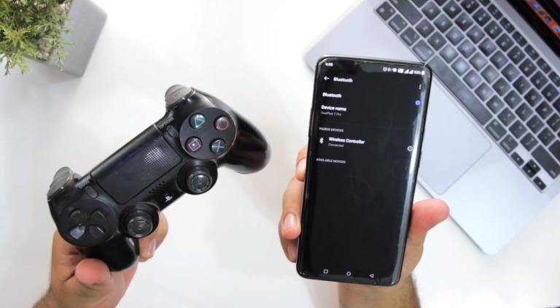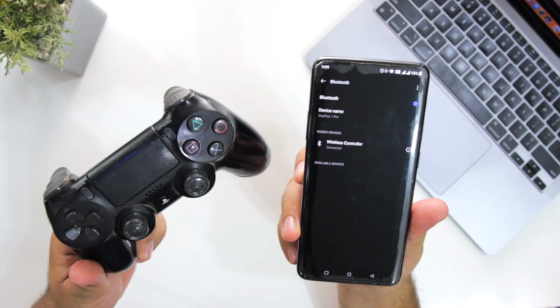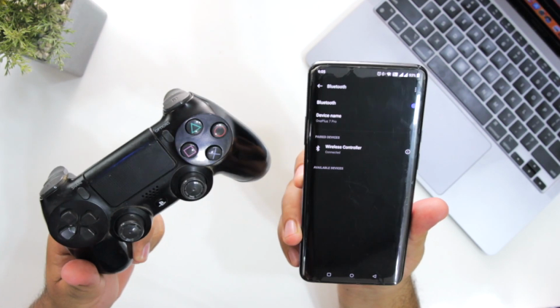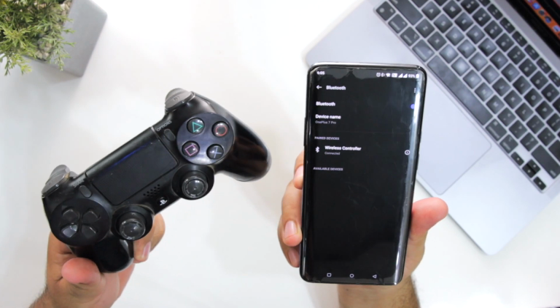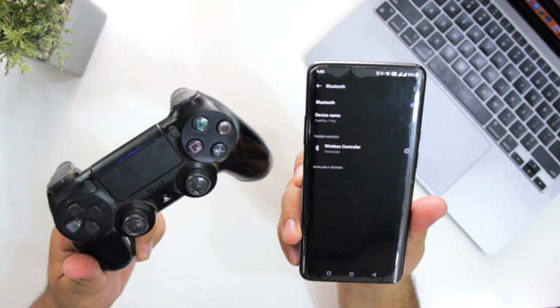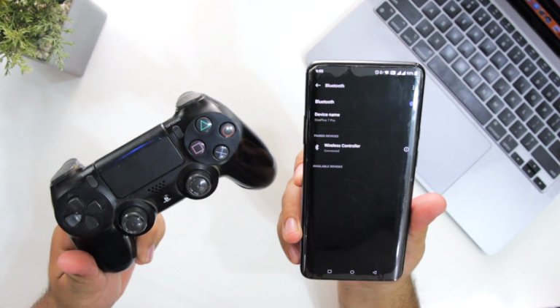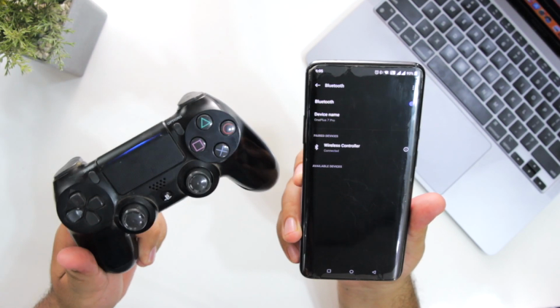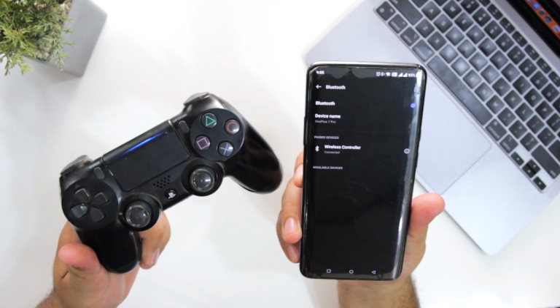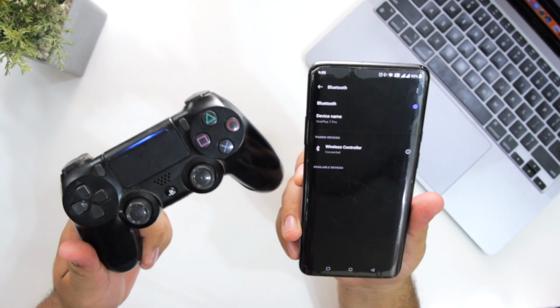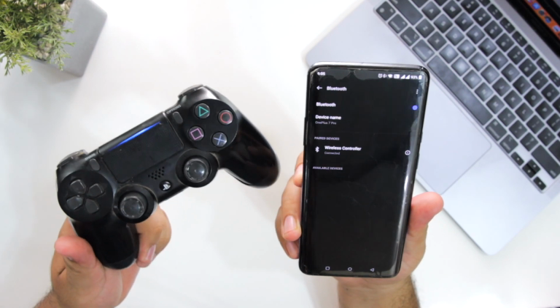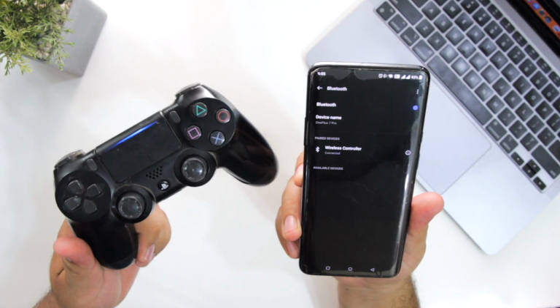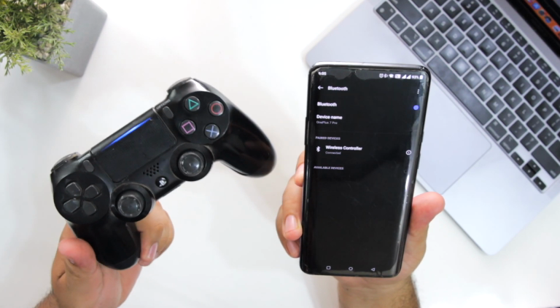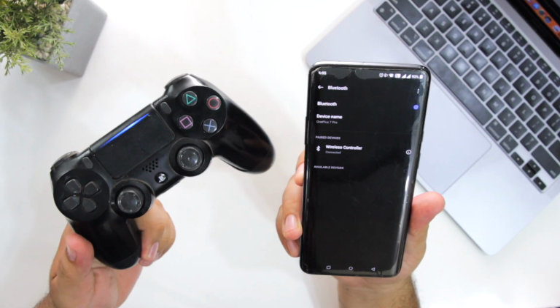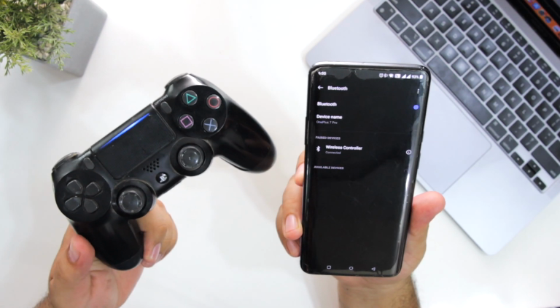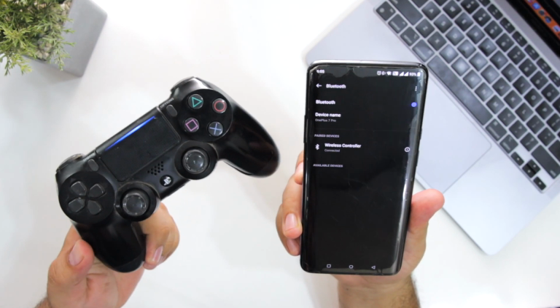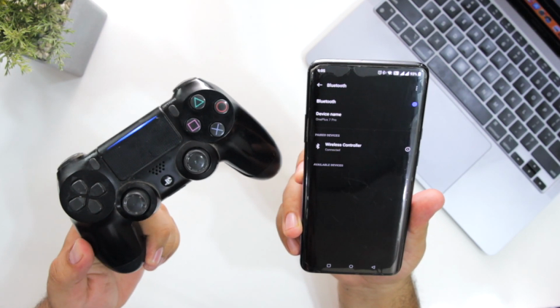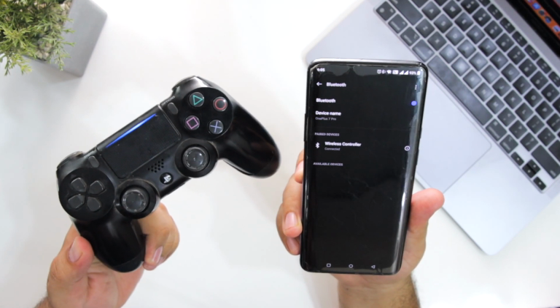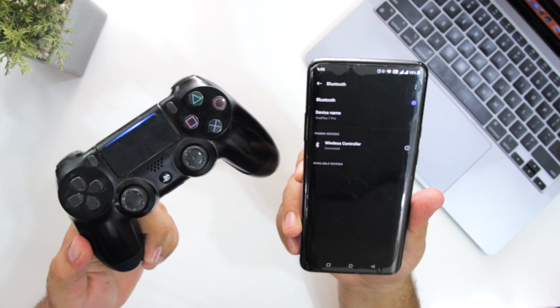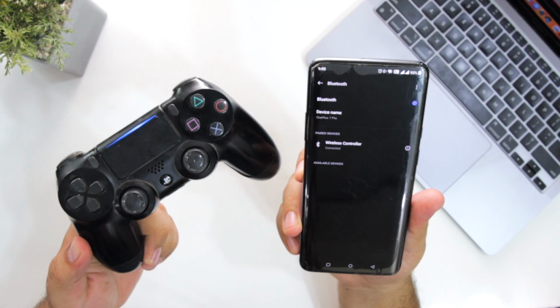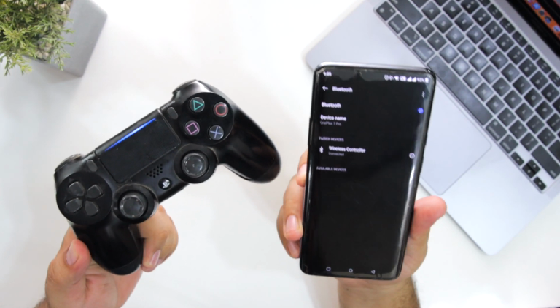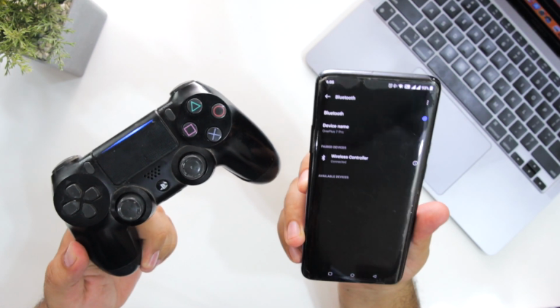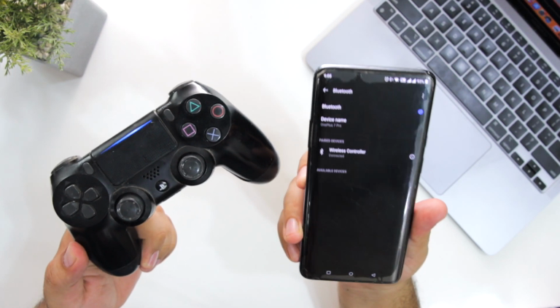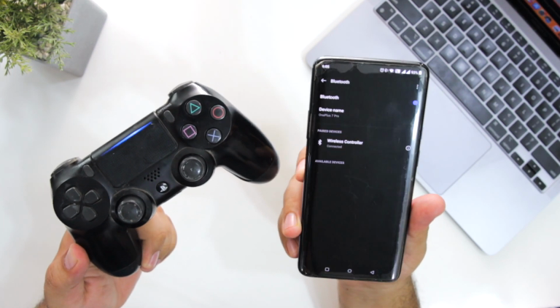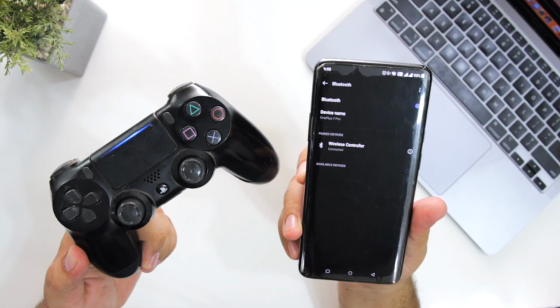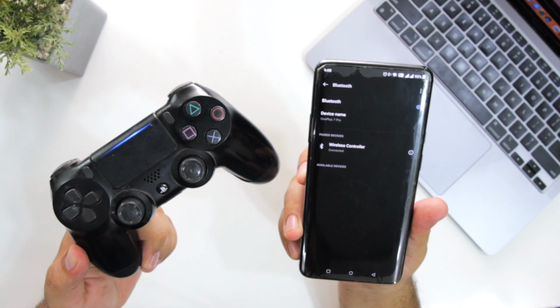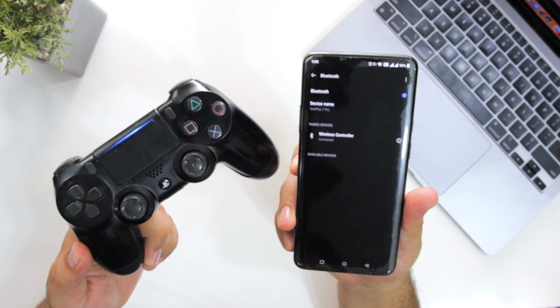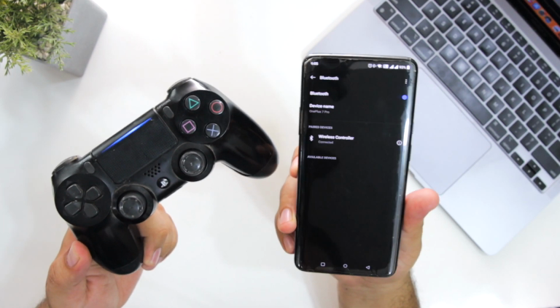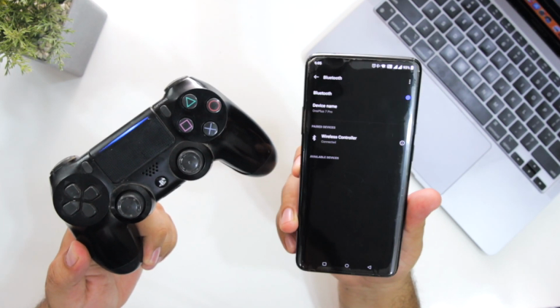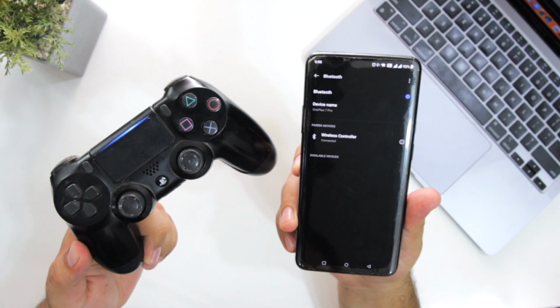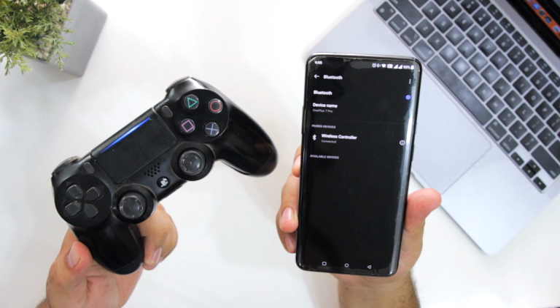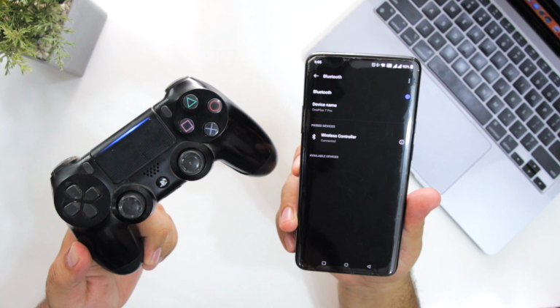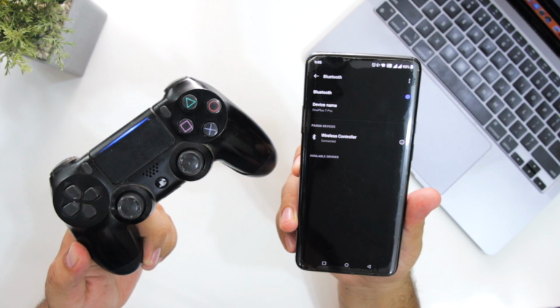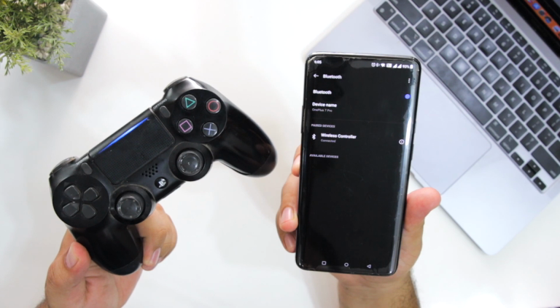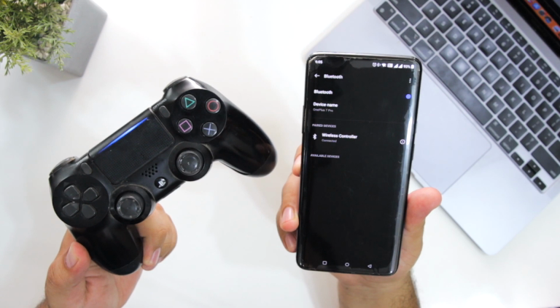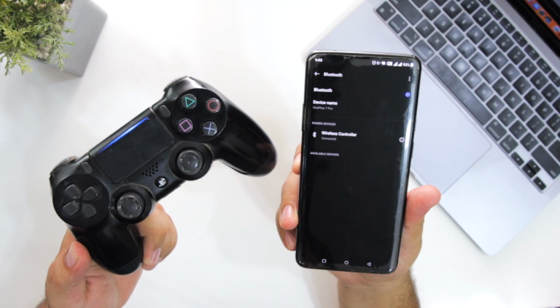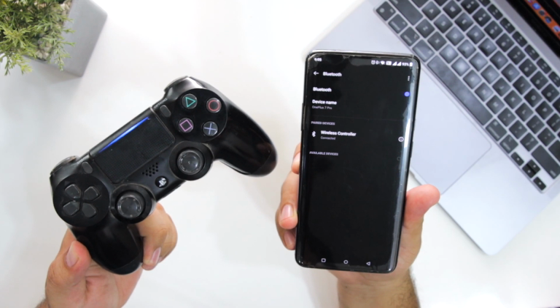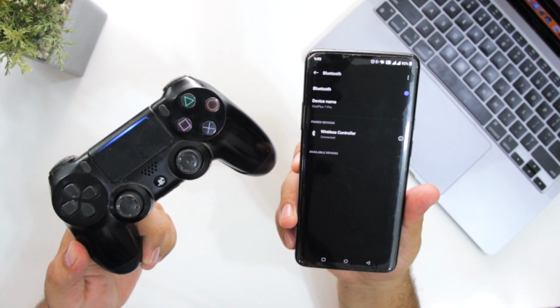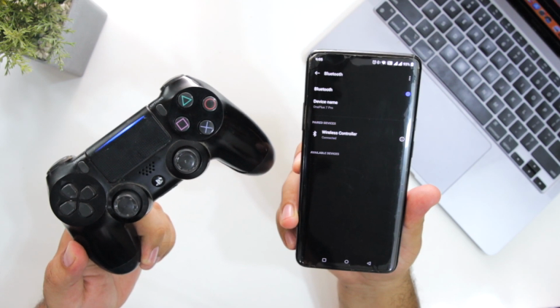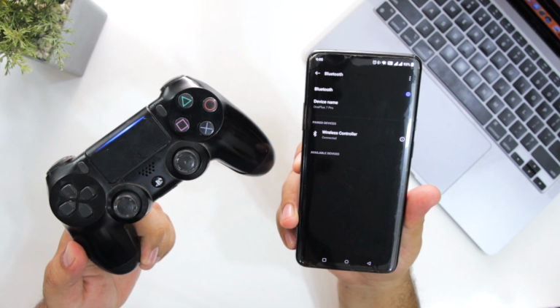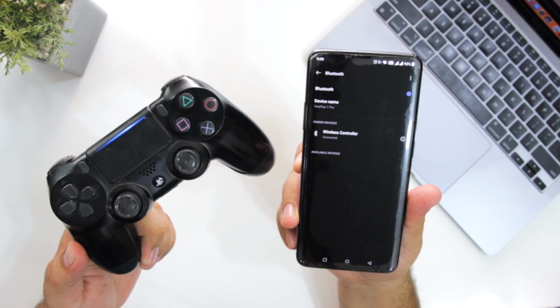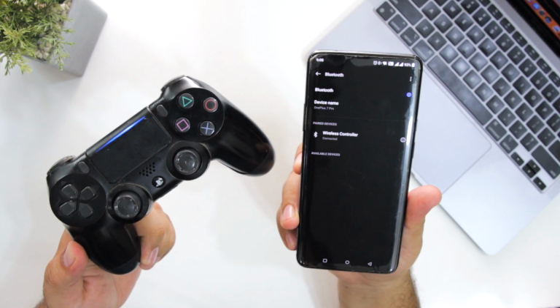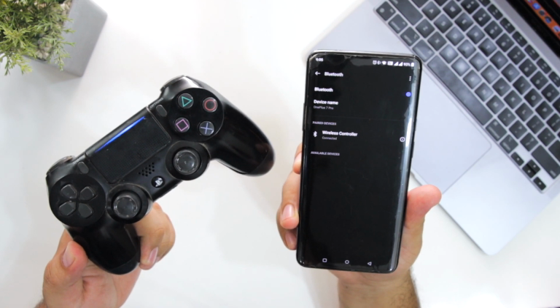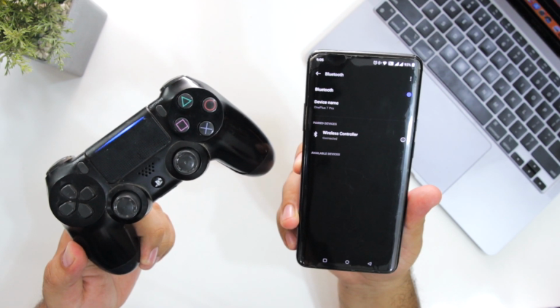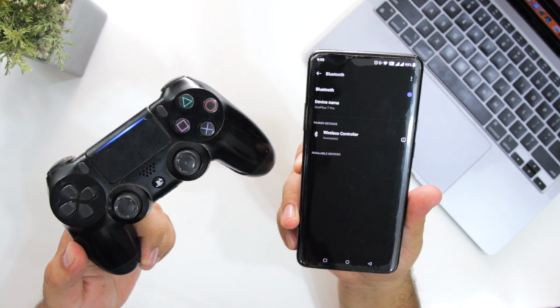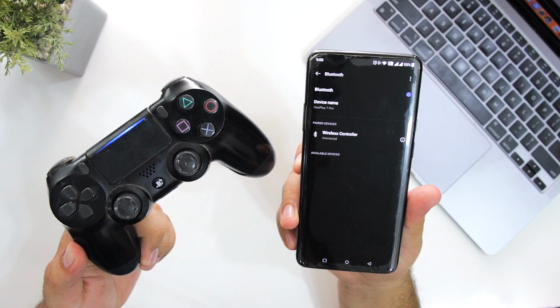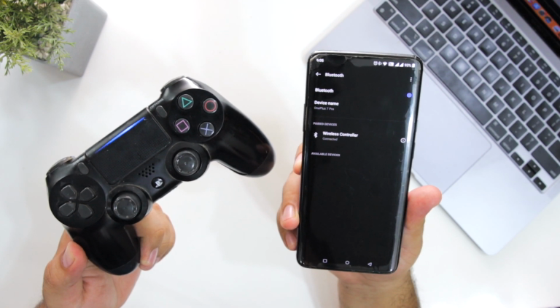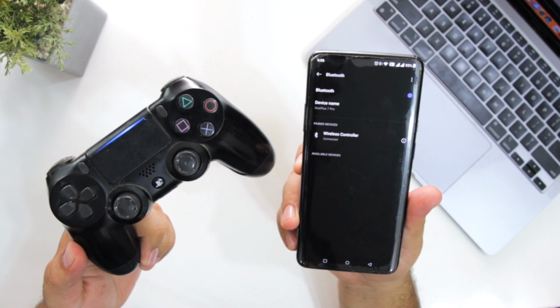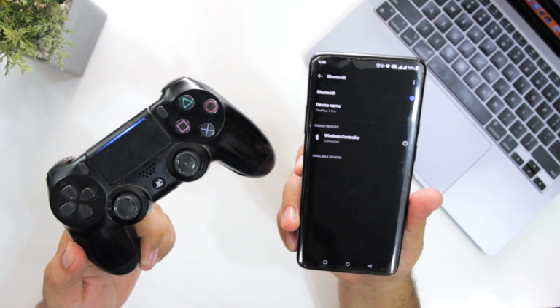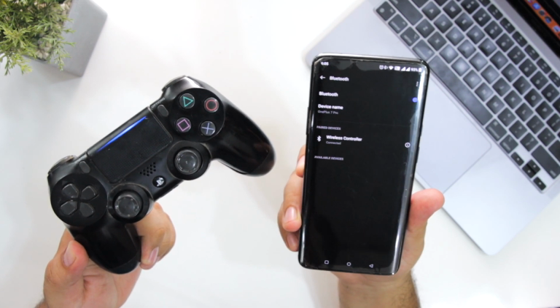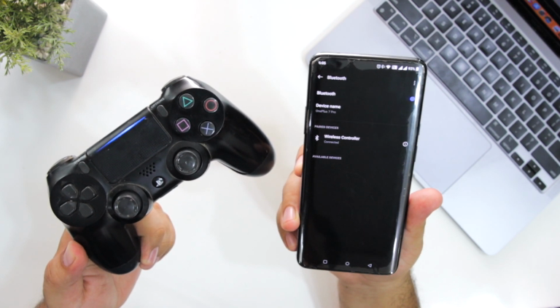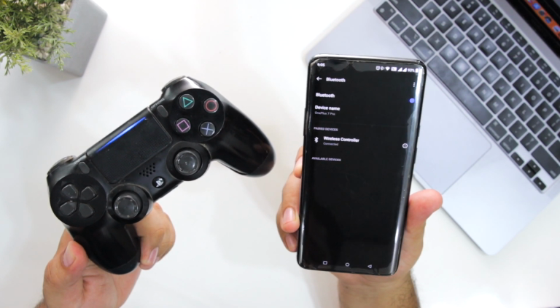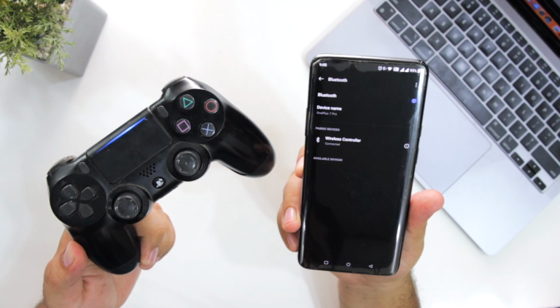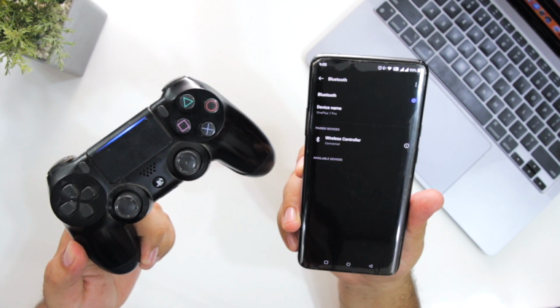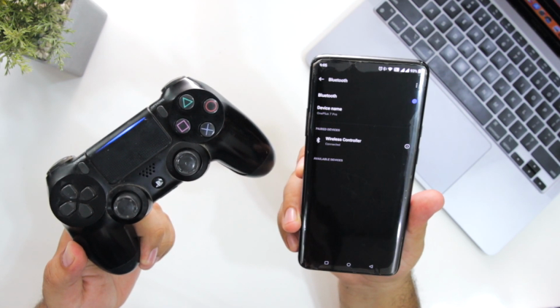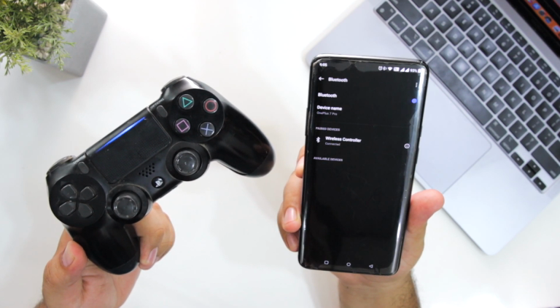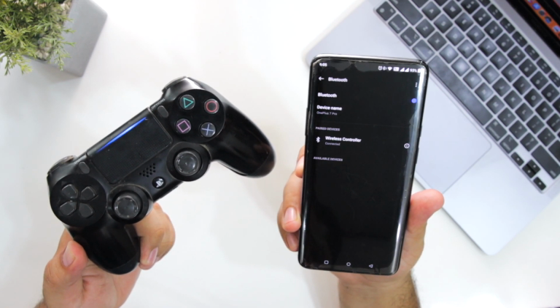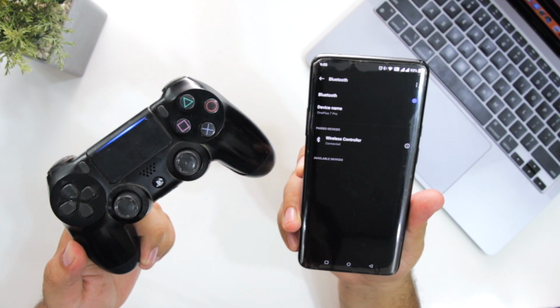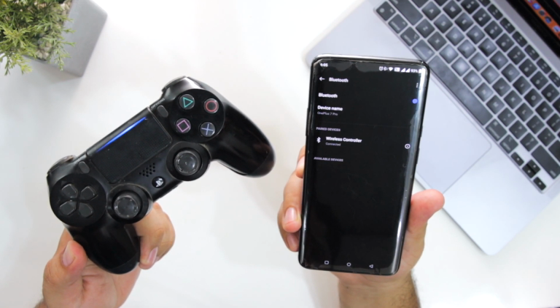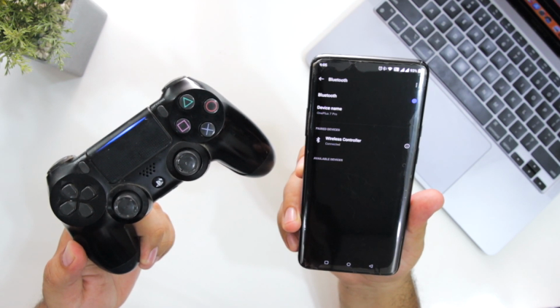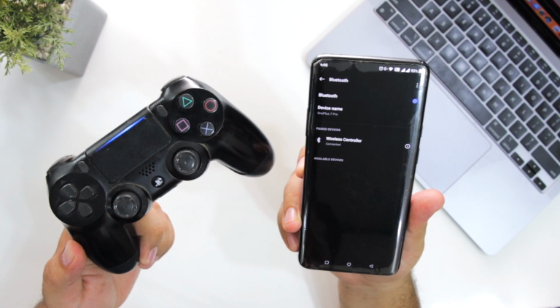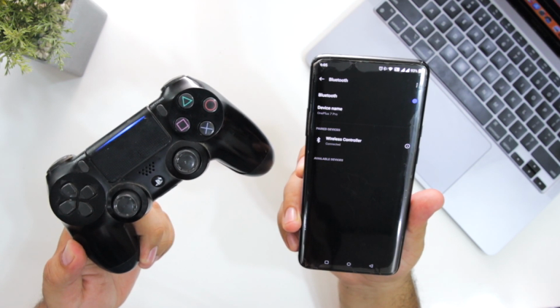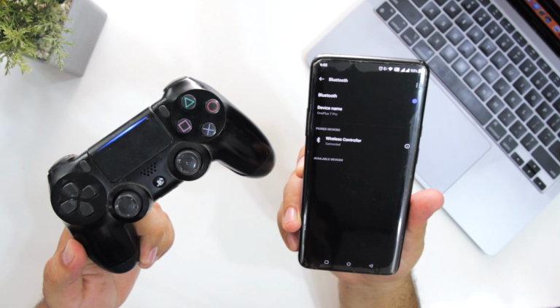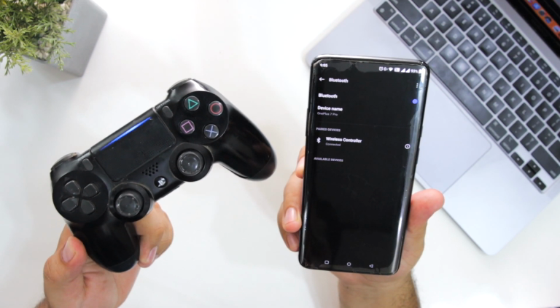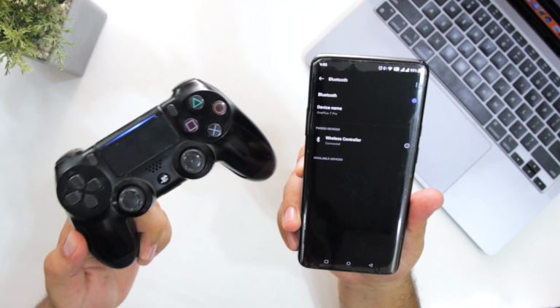So this is how you connect a PS4 controller to your Android smartphone. For more videos like this, subscribe to iOS Droids.